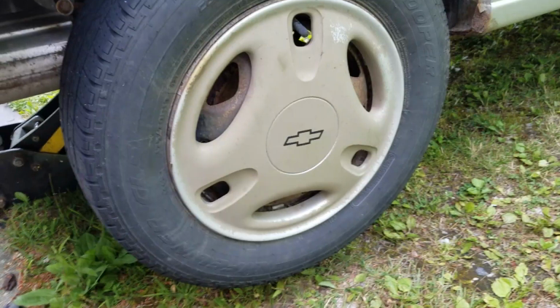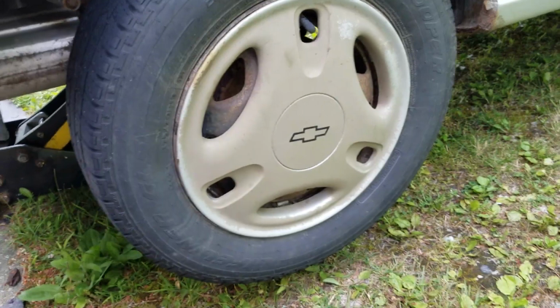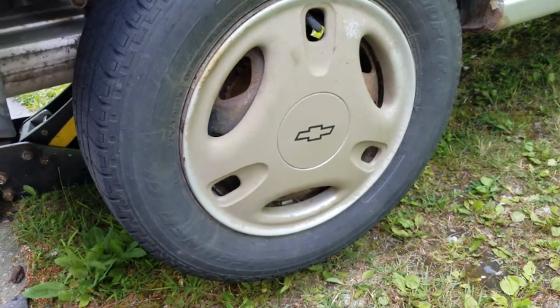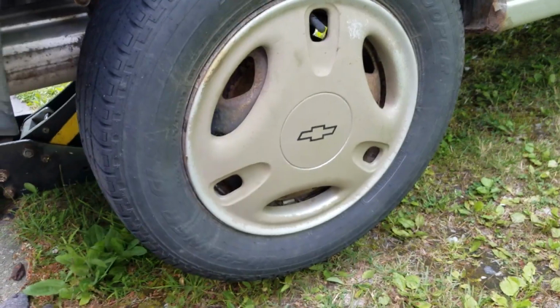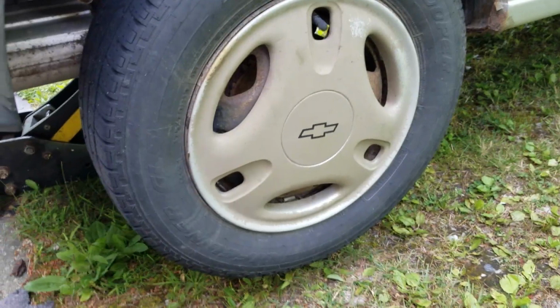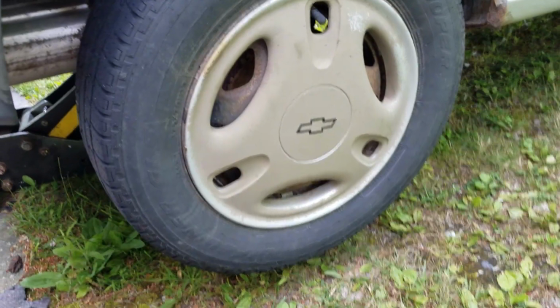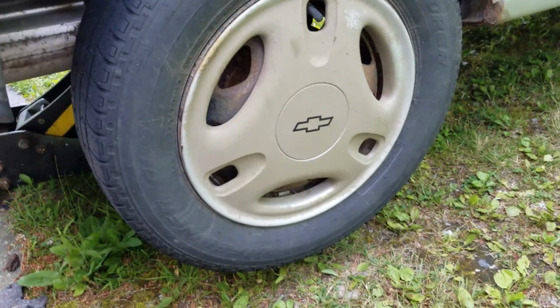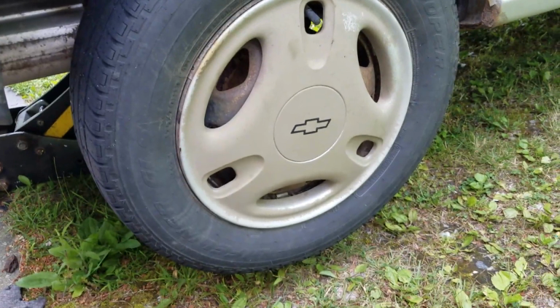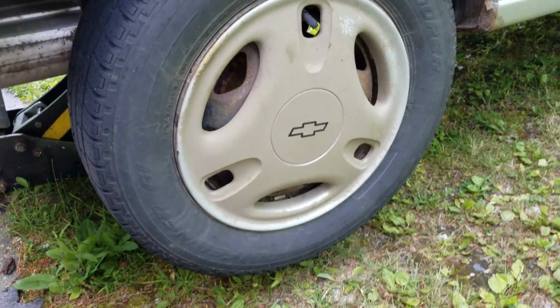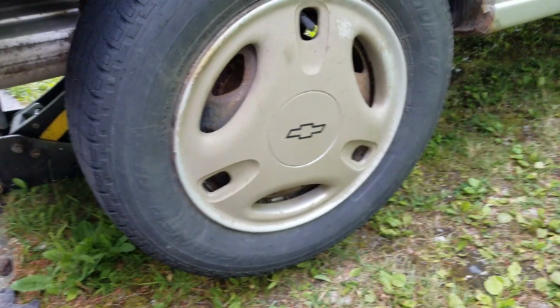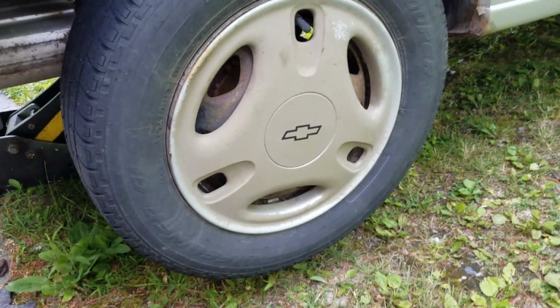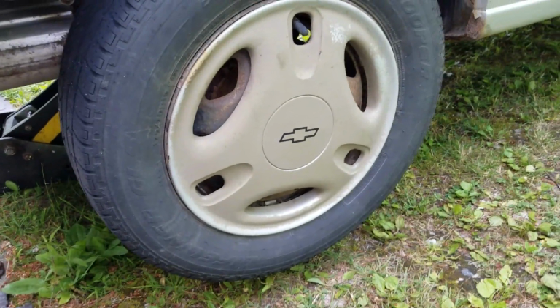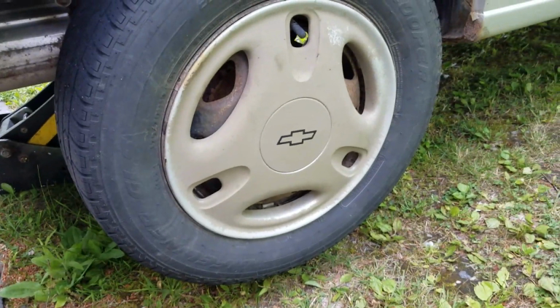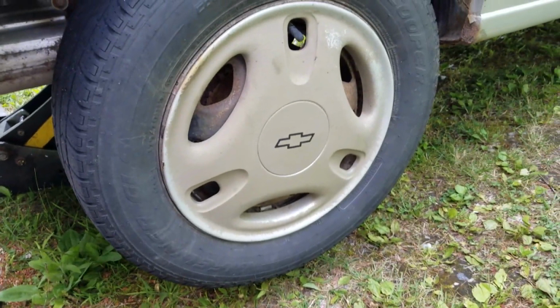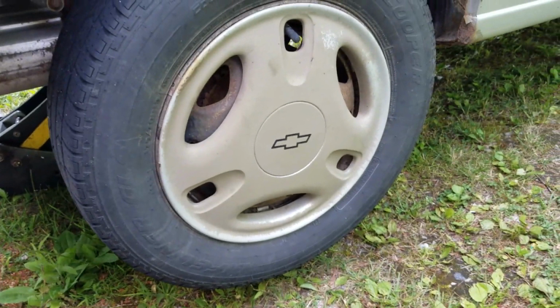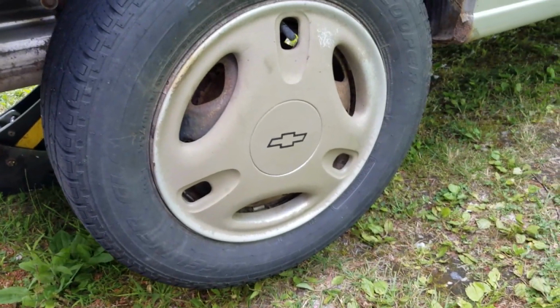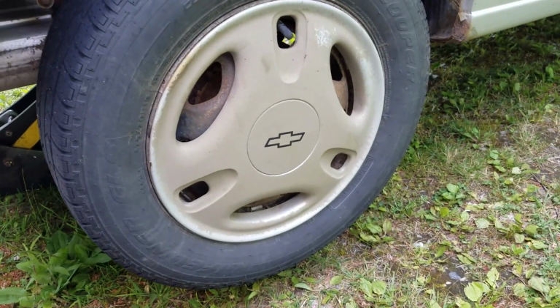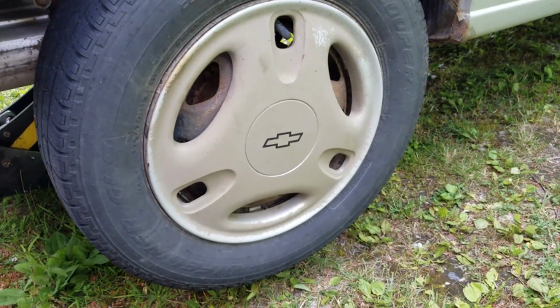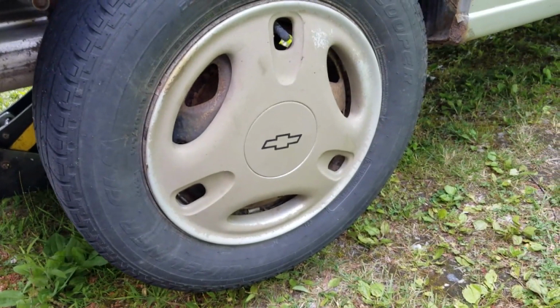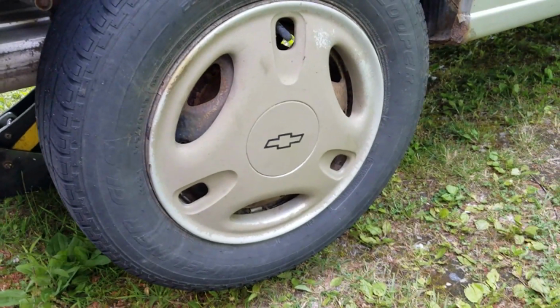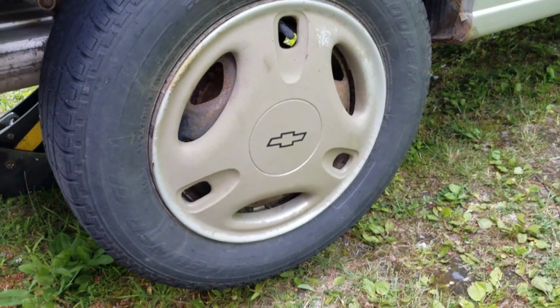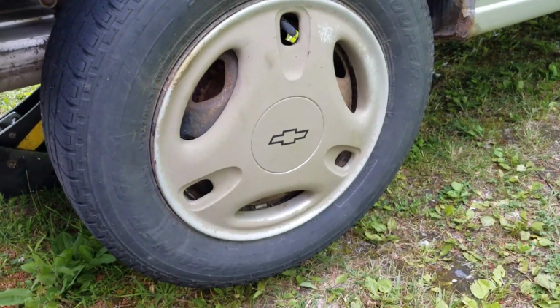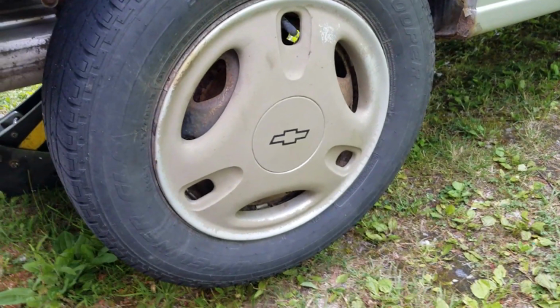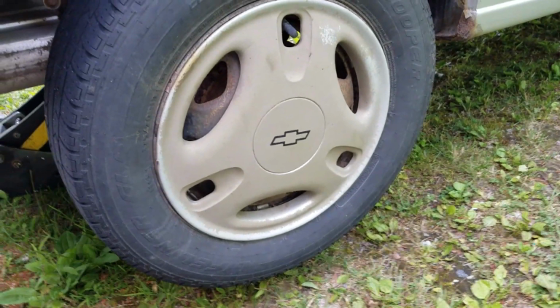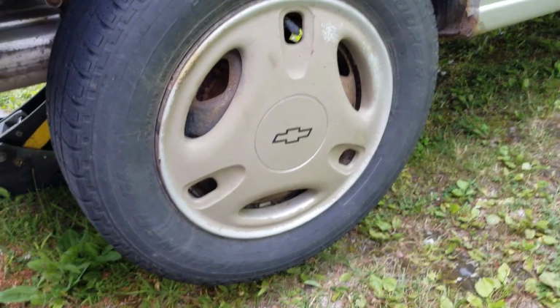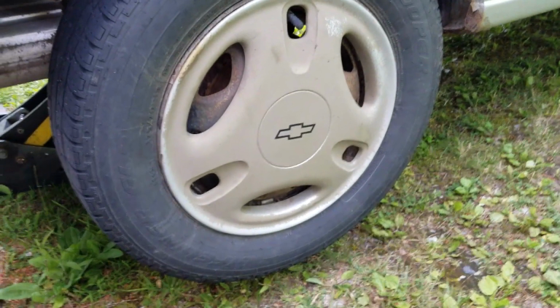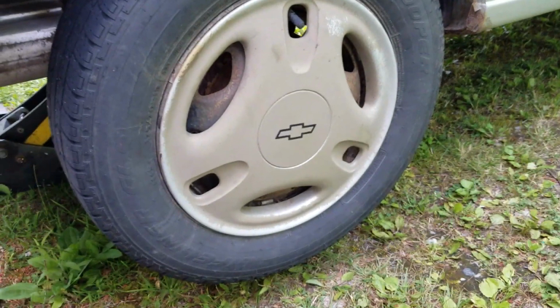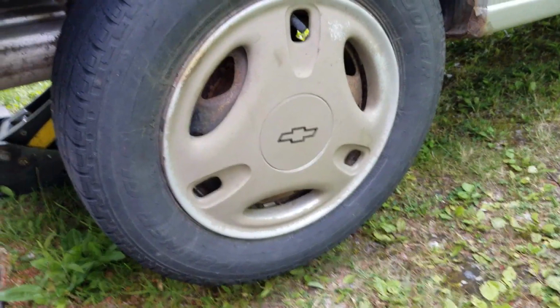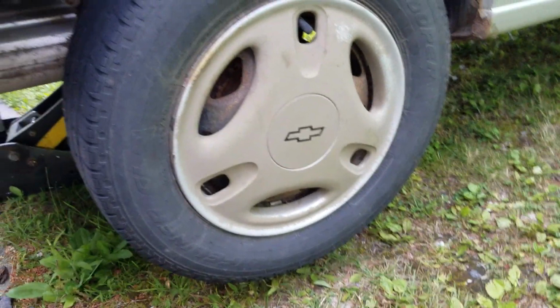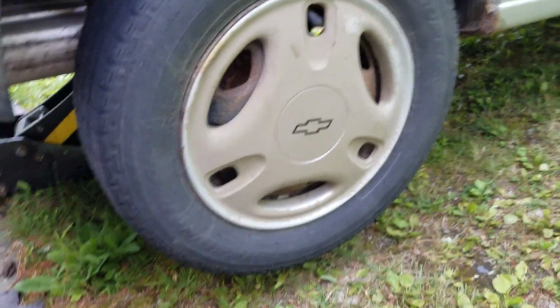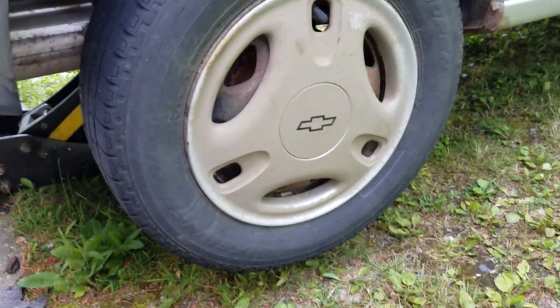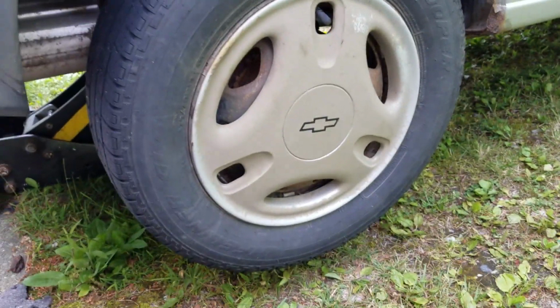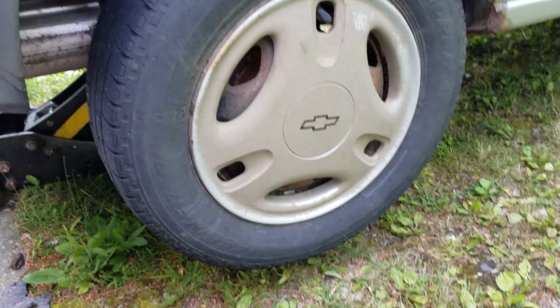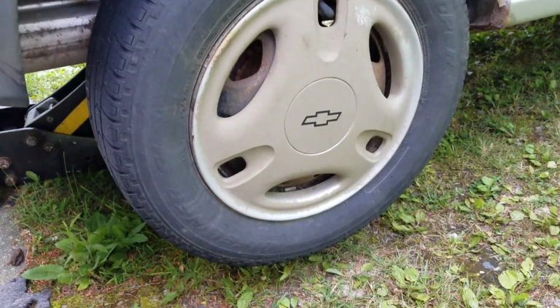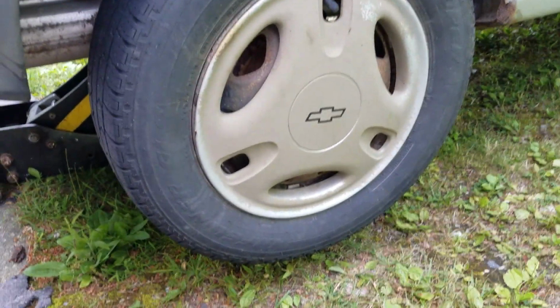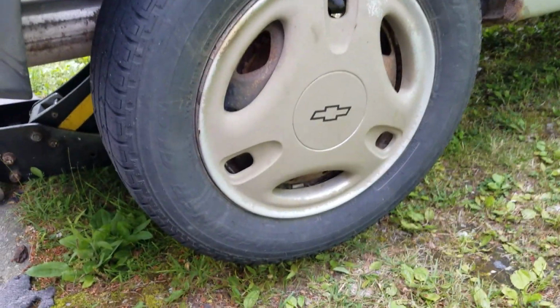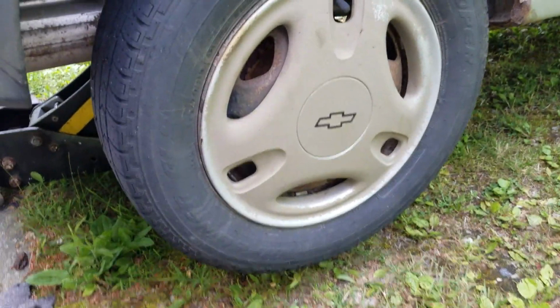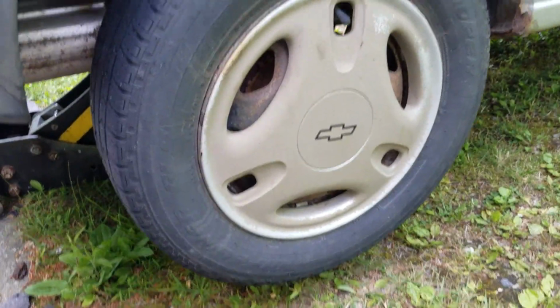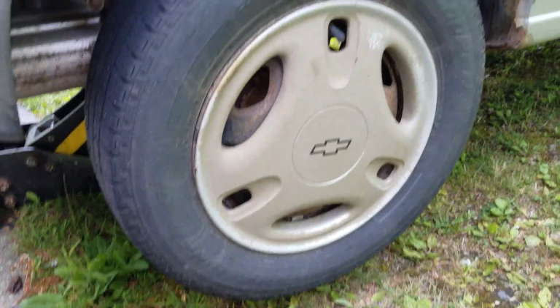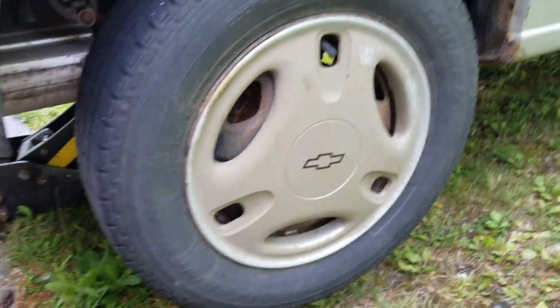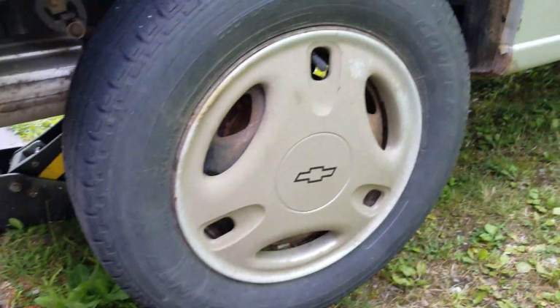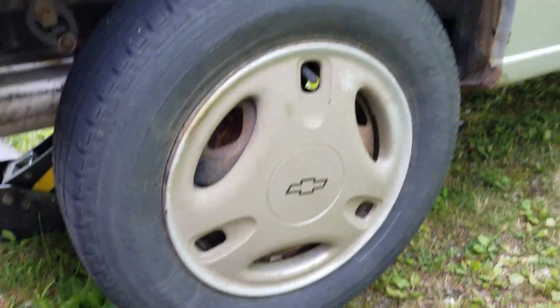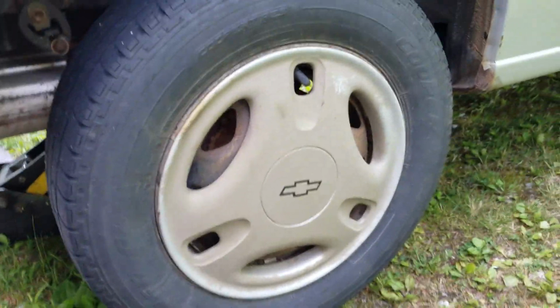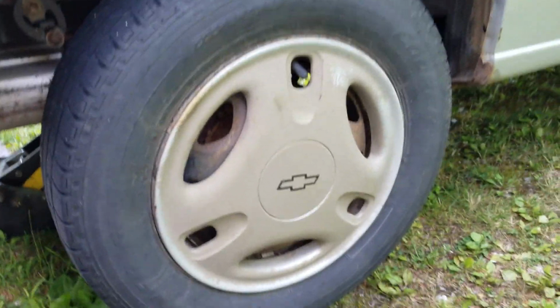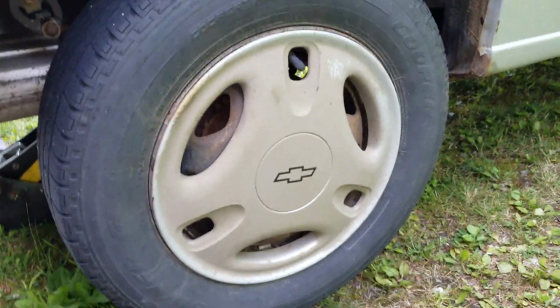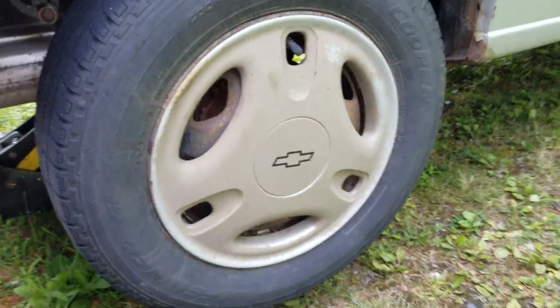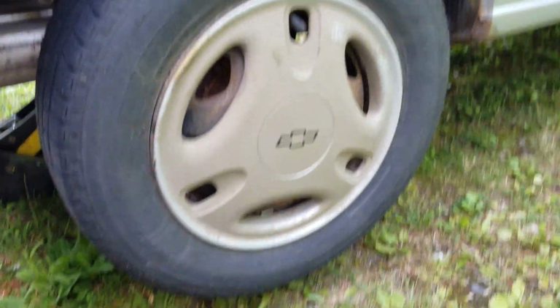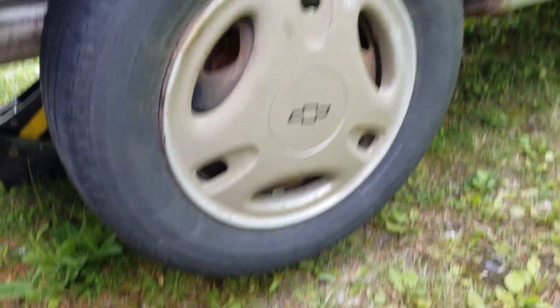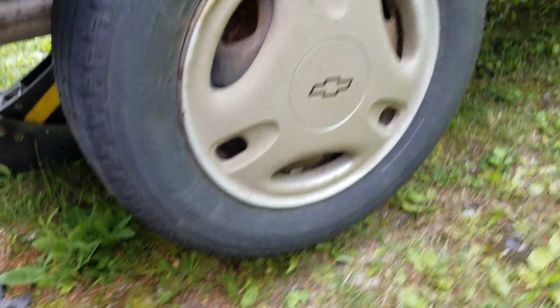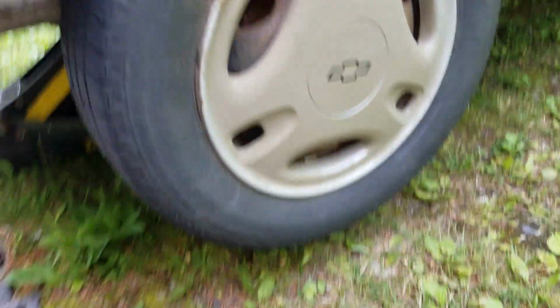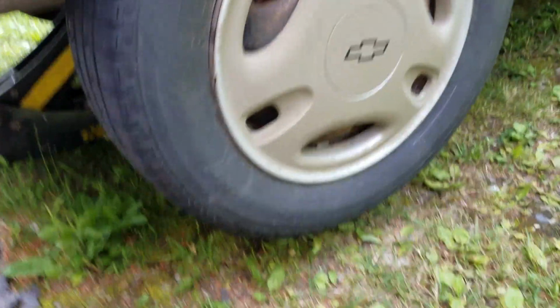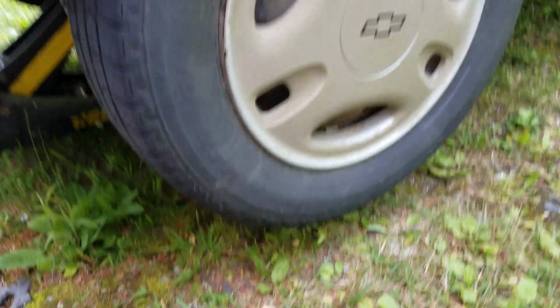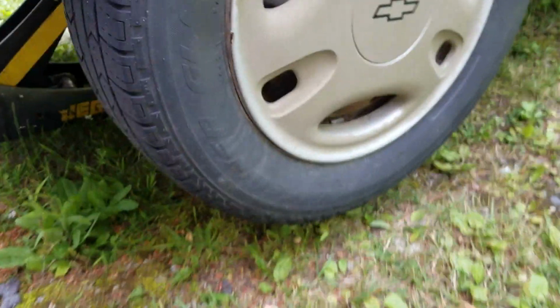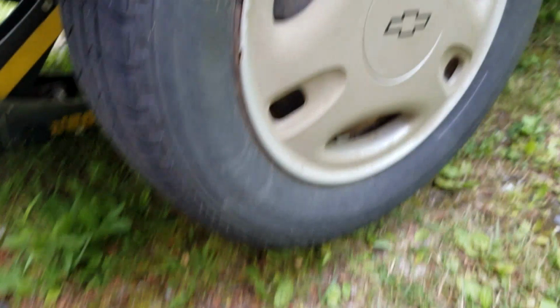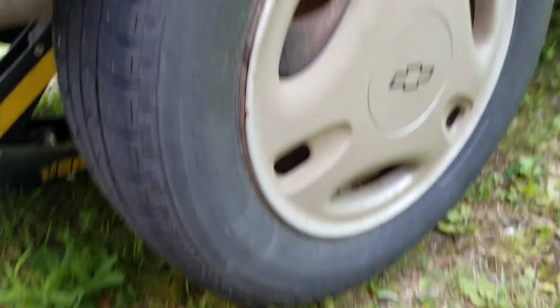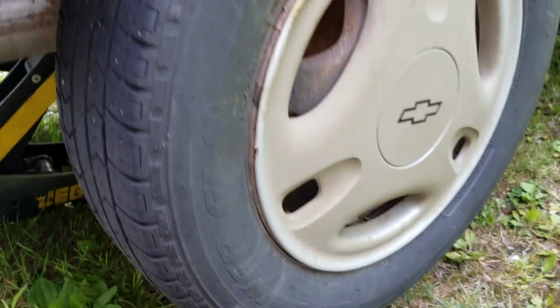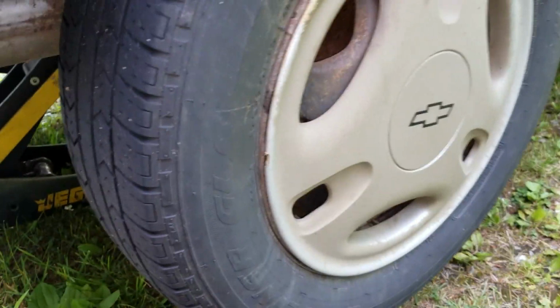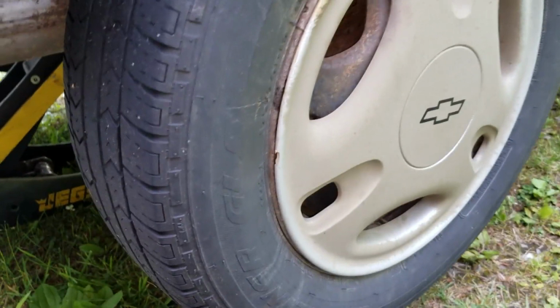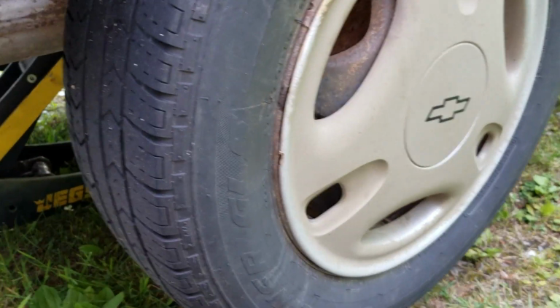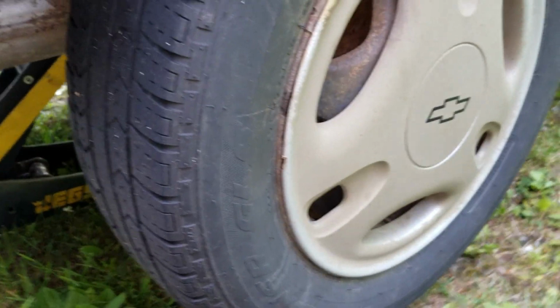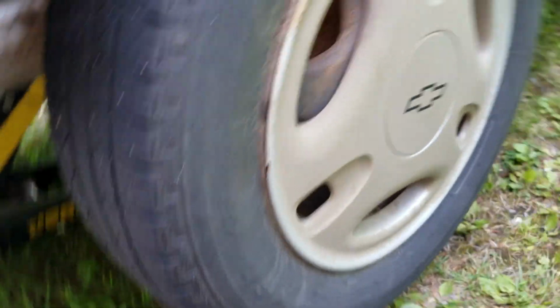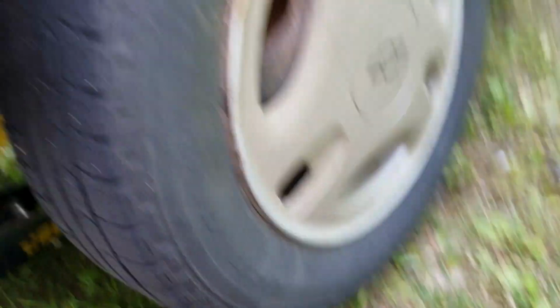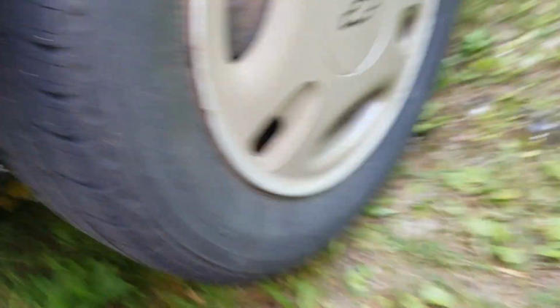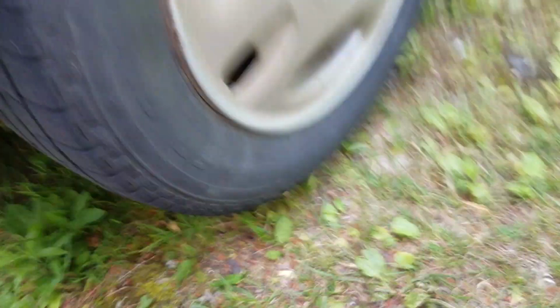How to do wheel bearings on a metro. Start off being really bored because this is a boring one.